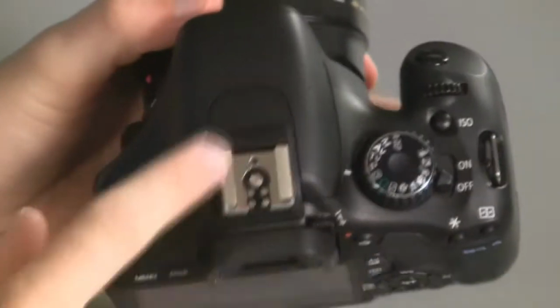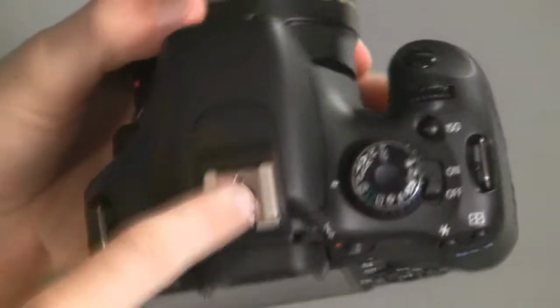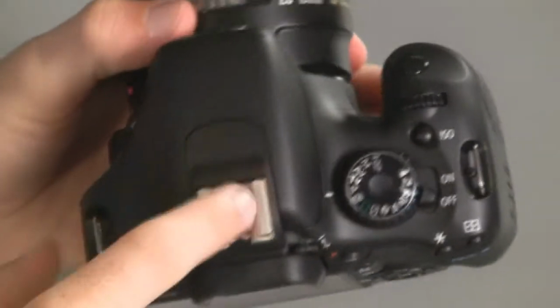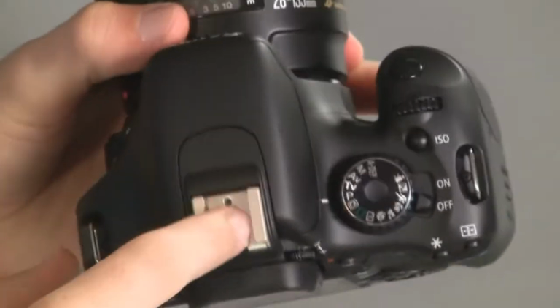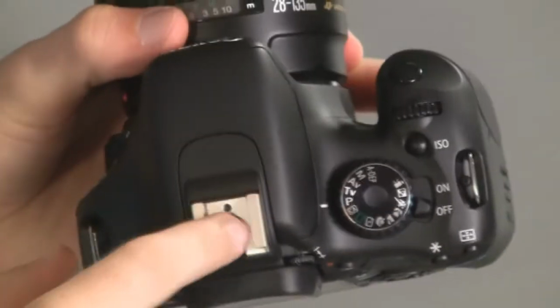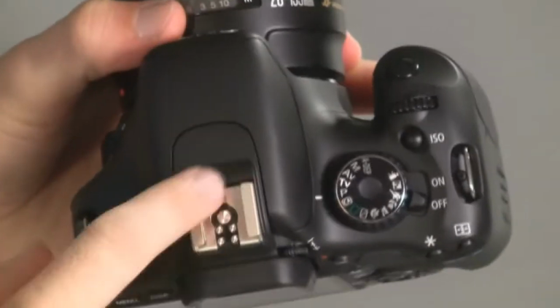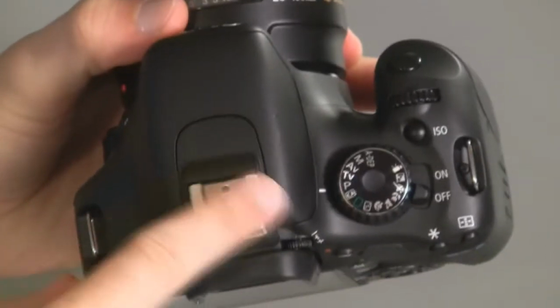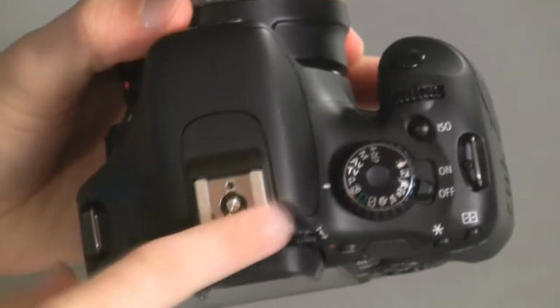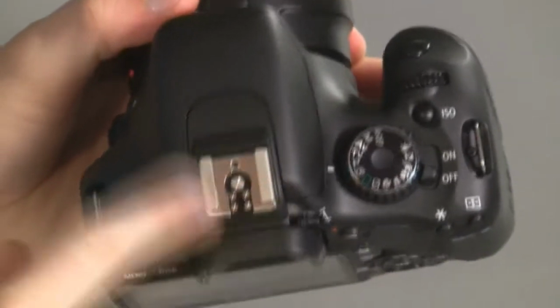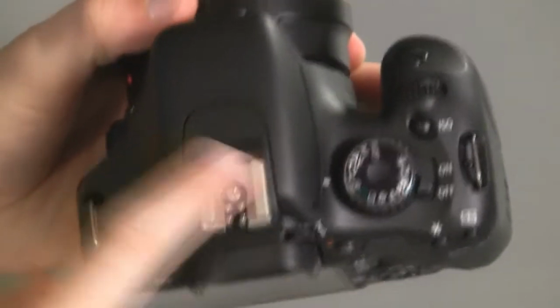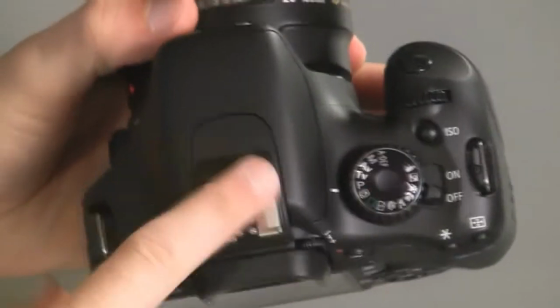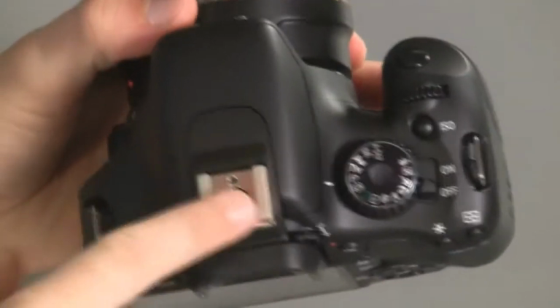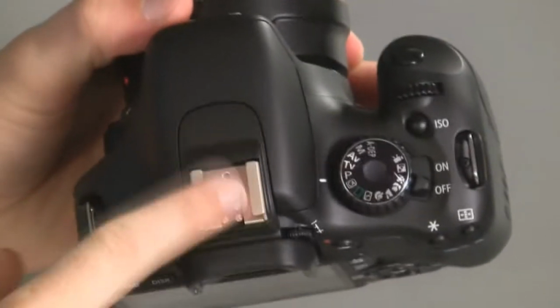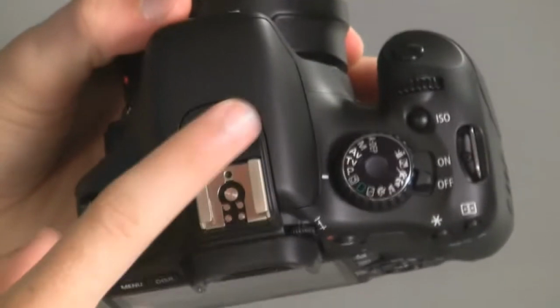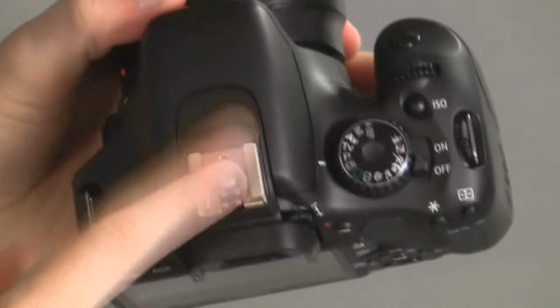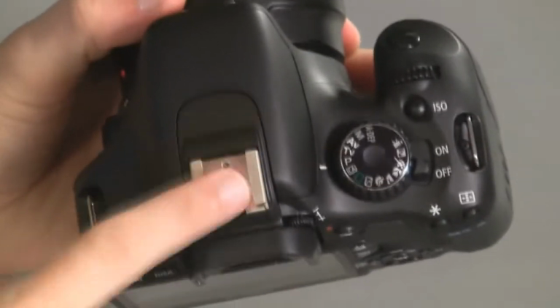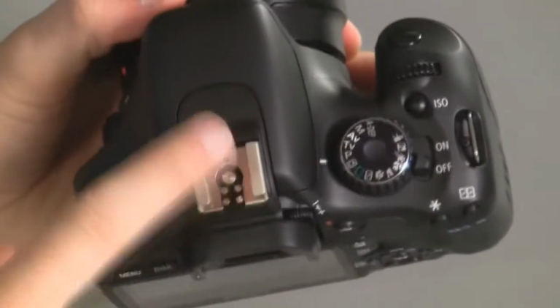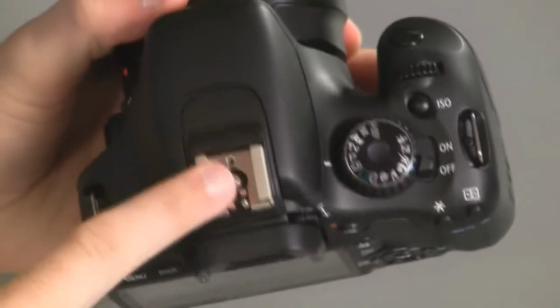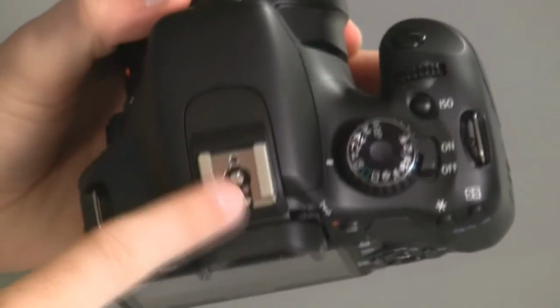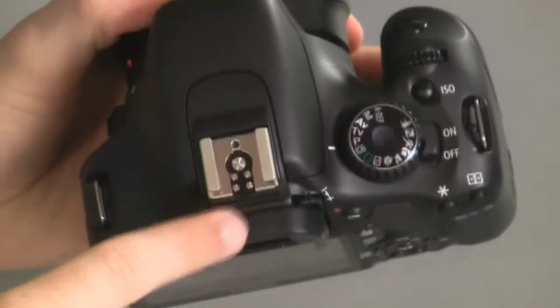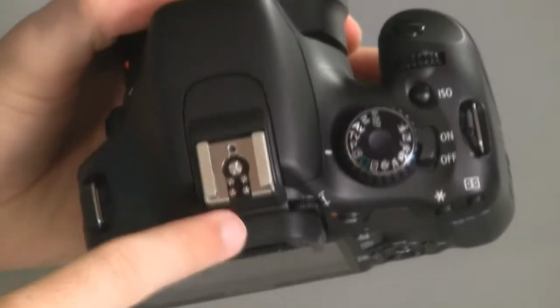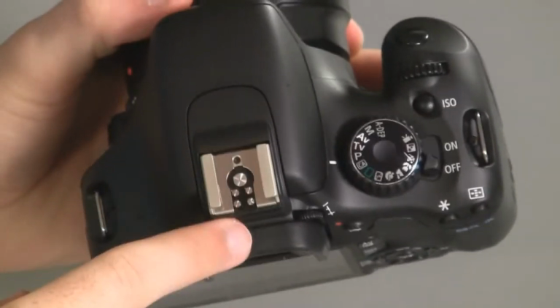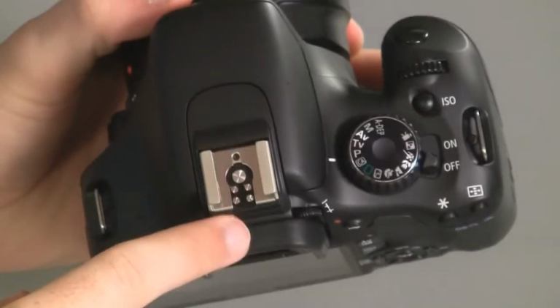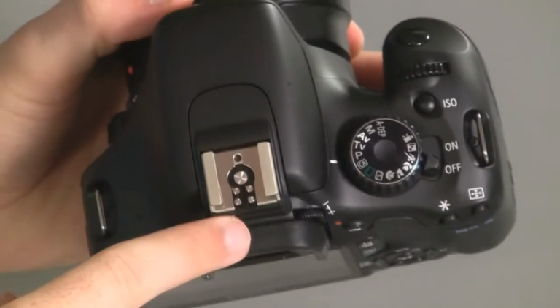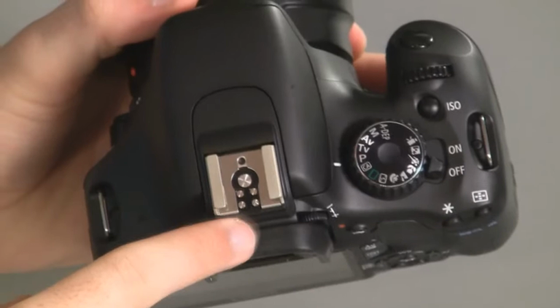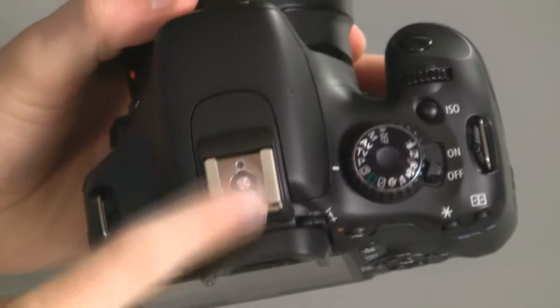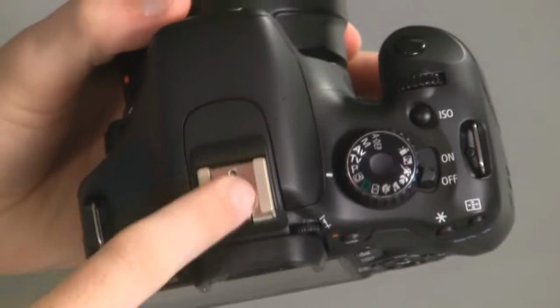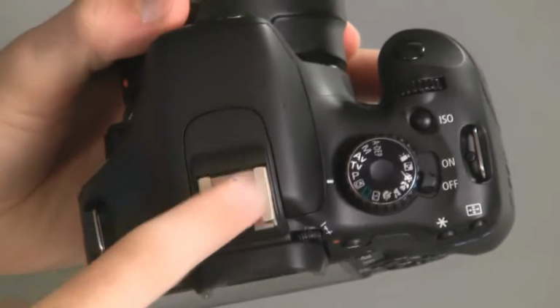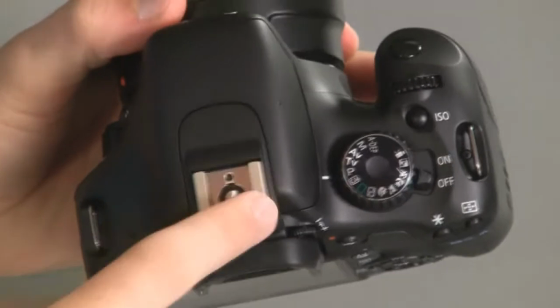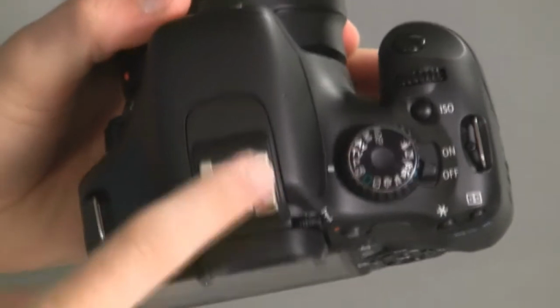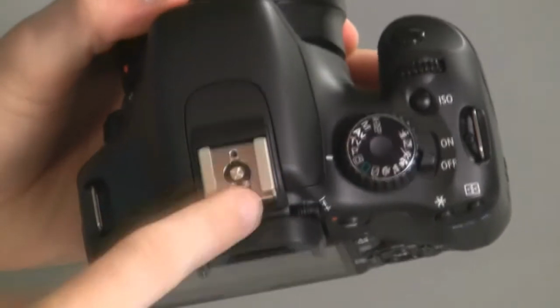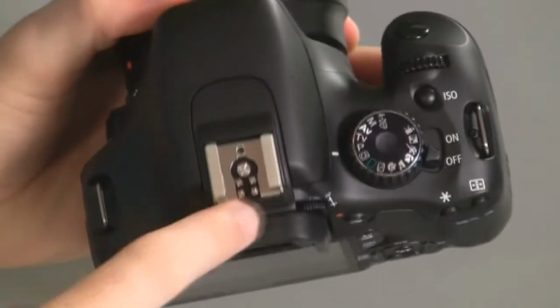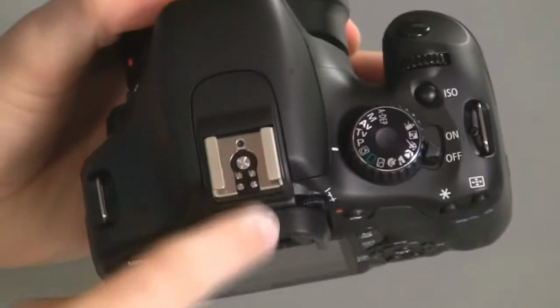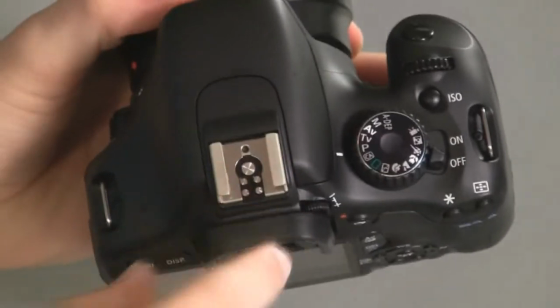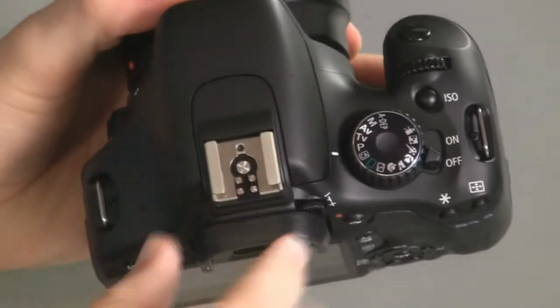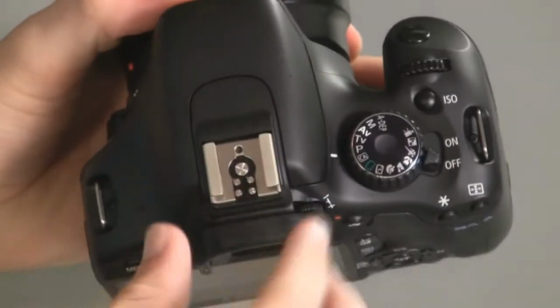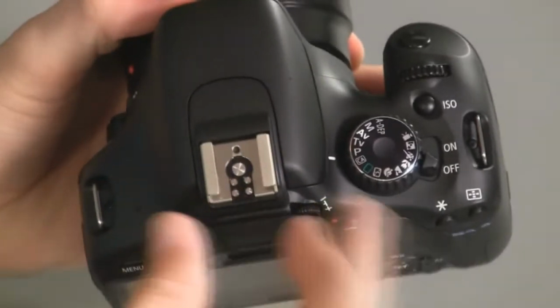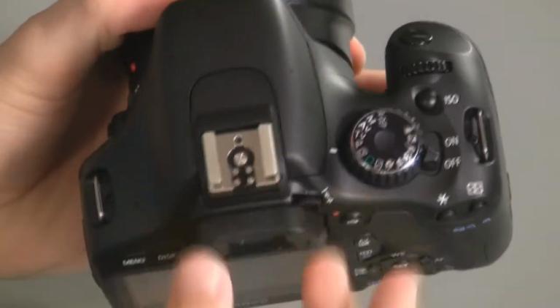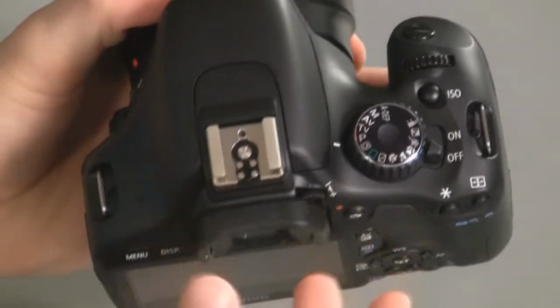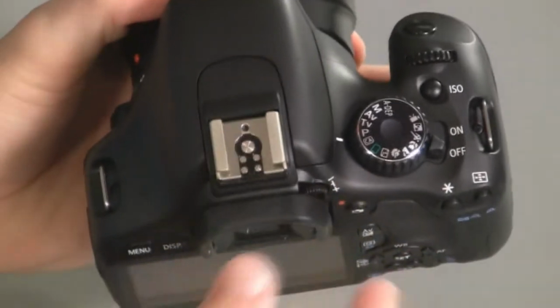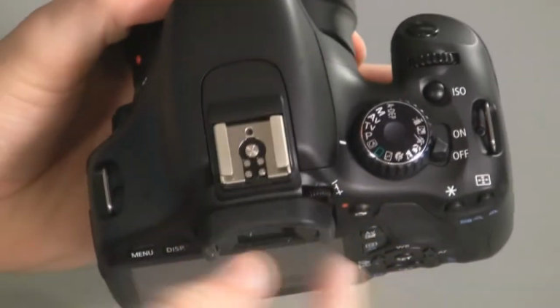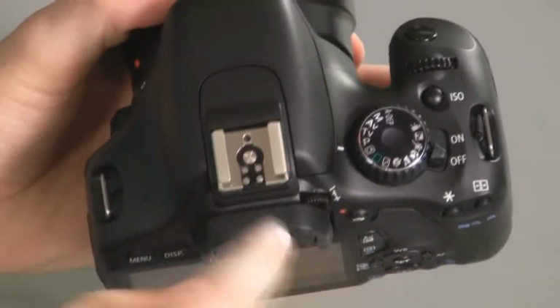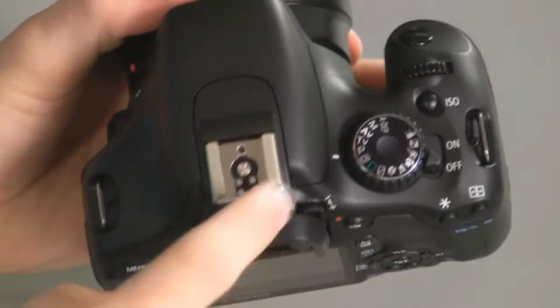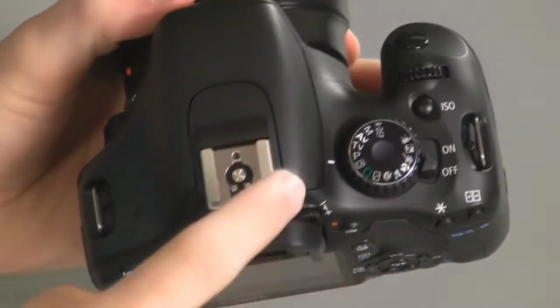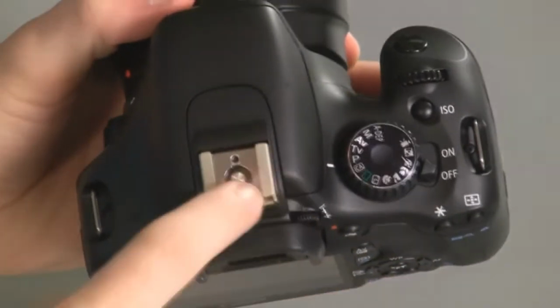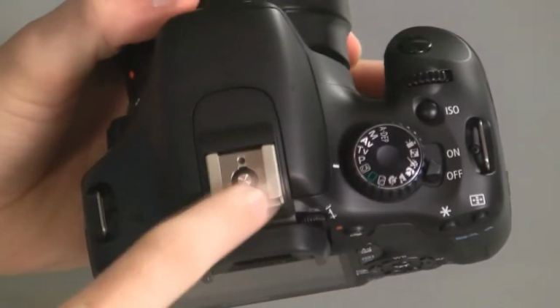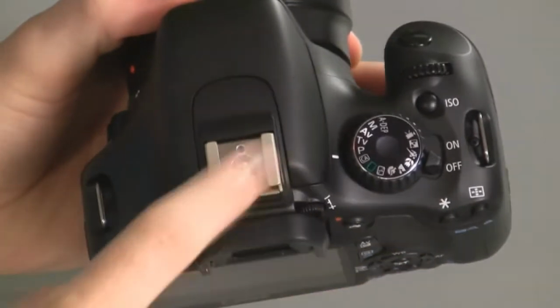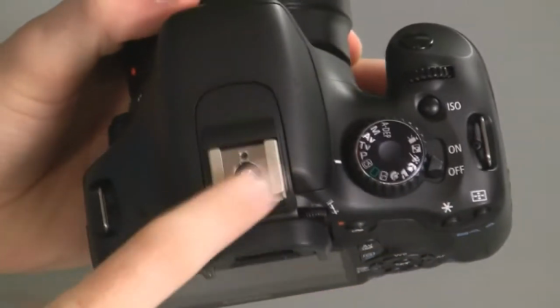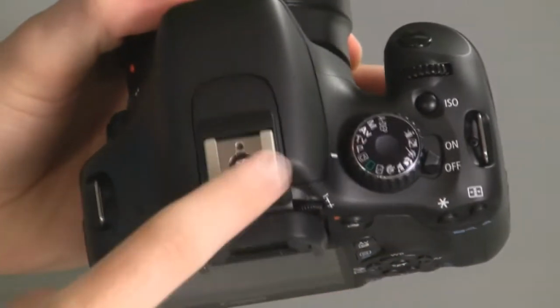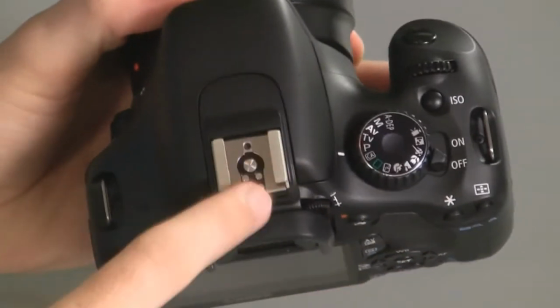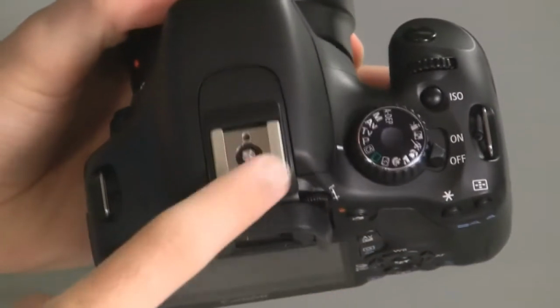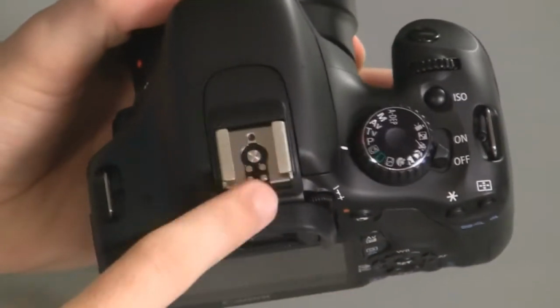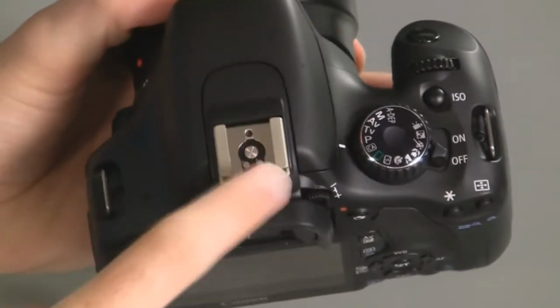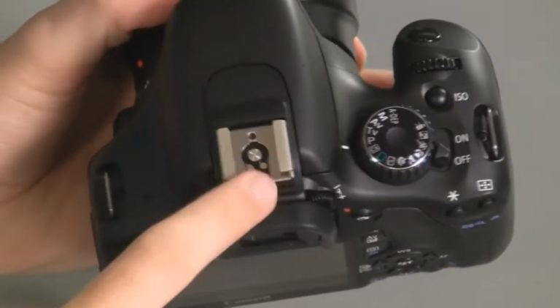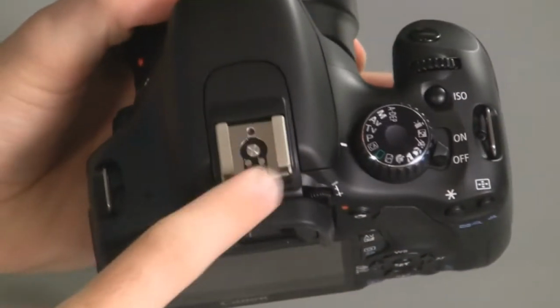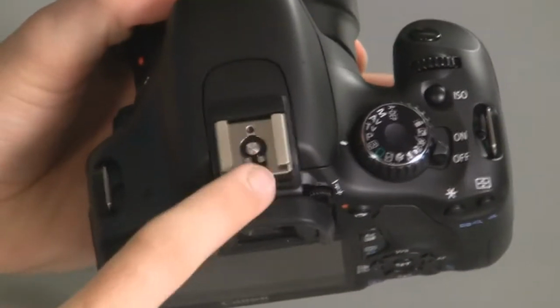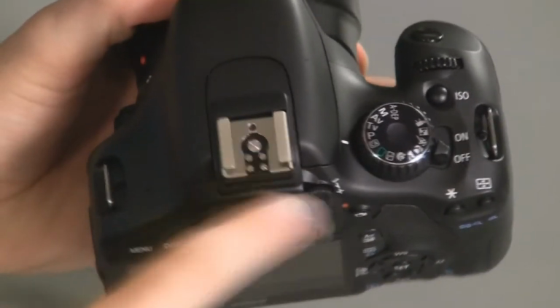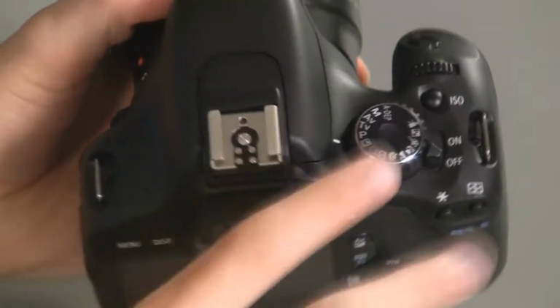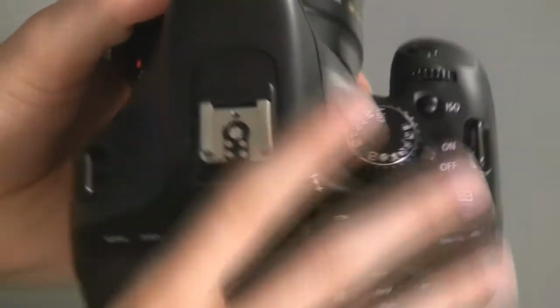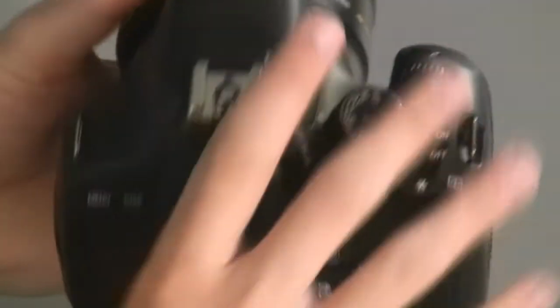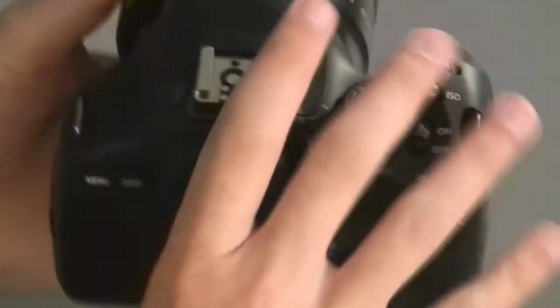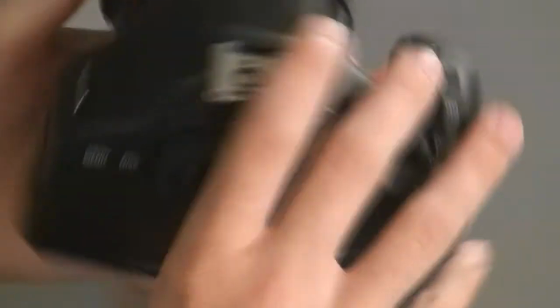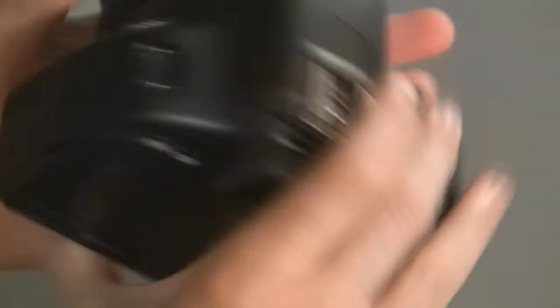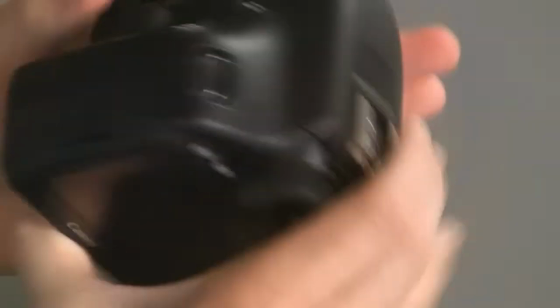I didn't talk about this earlier — this is your hot shoe. If you want to add an external flash, this is where you do that as well.